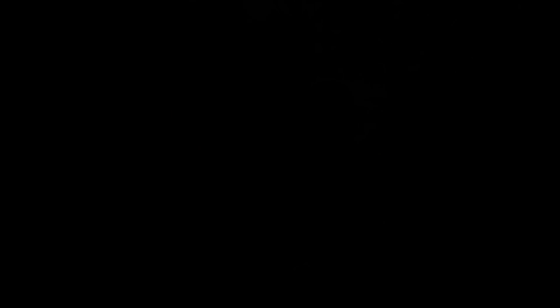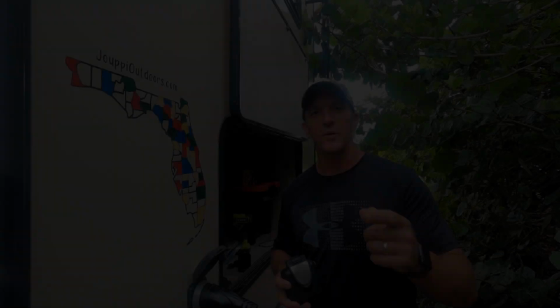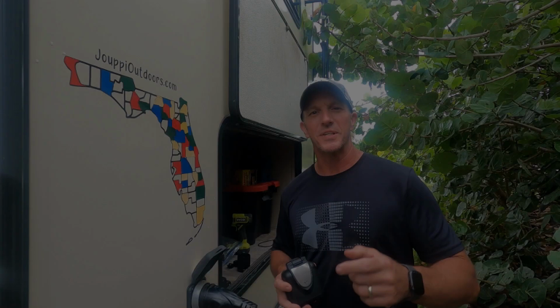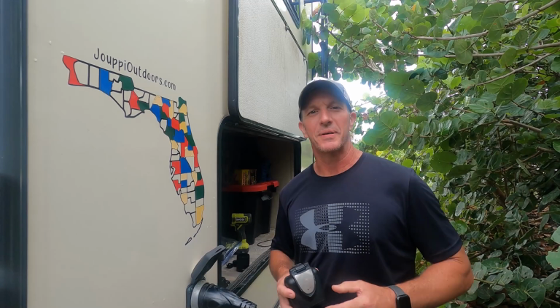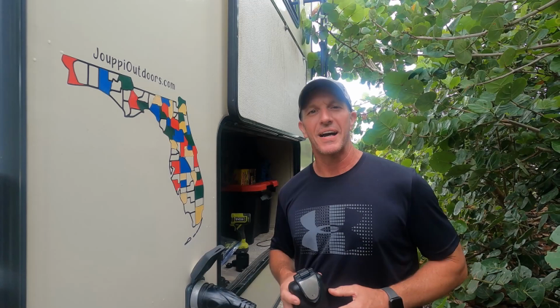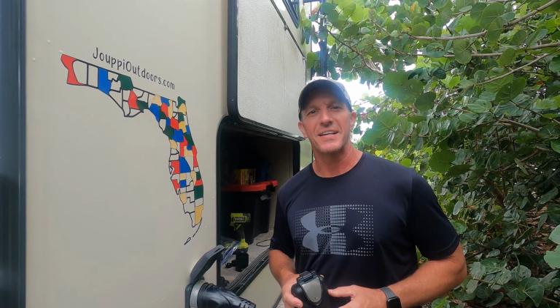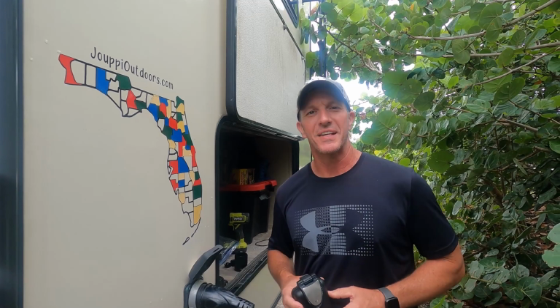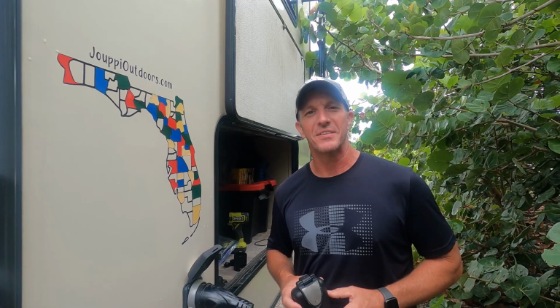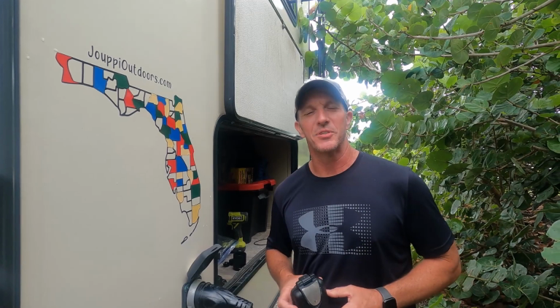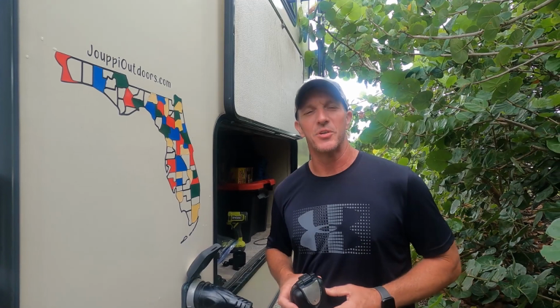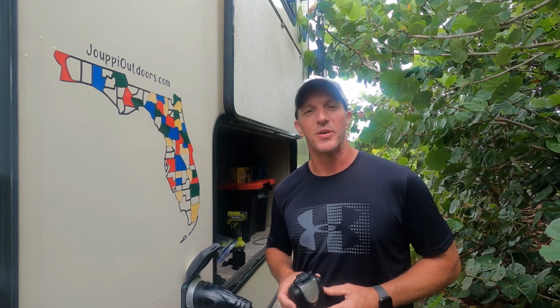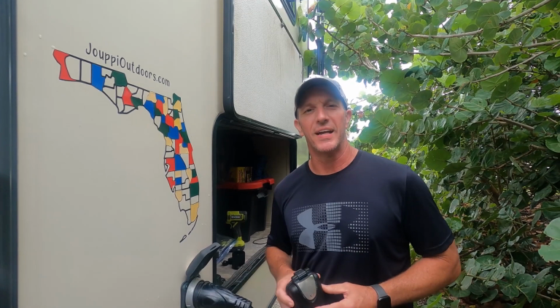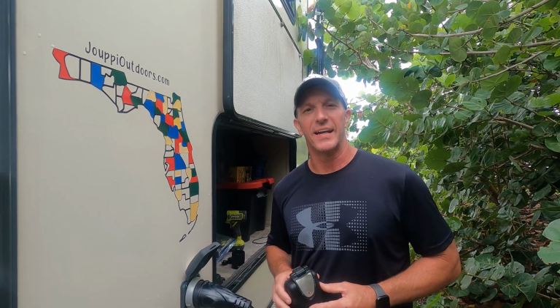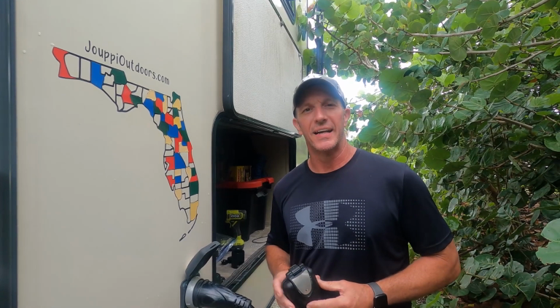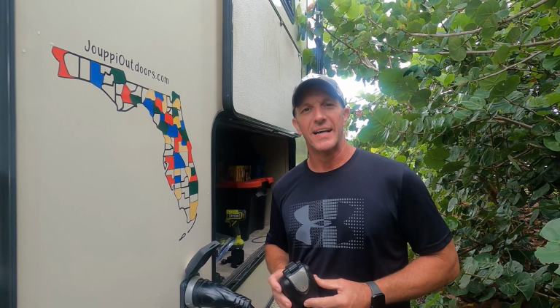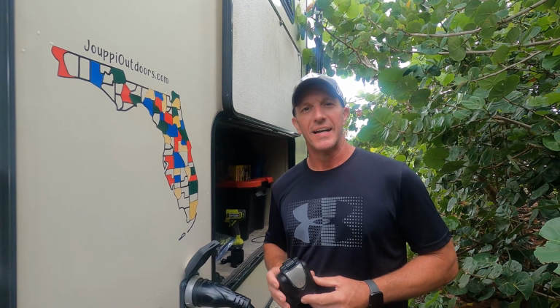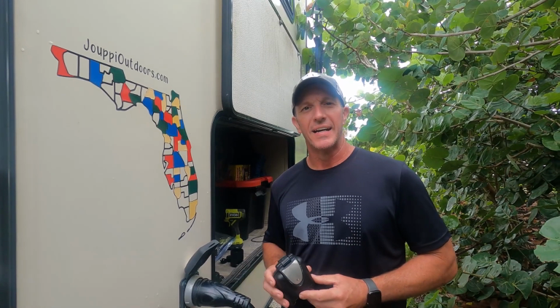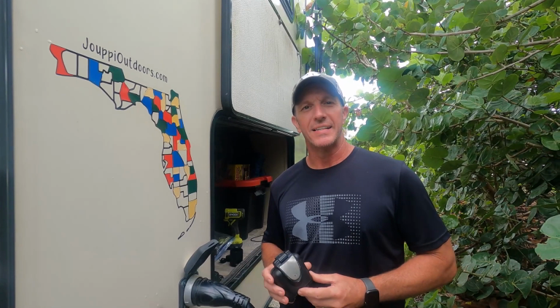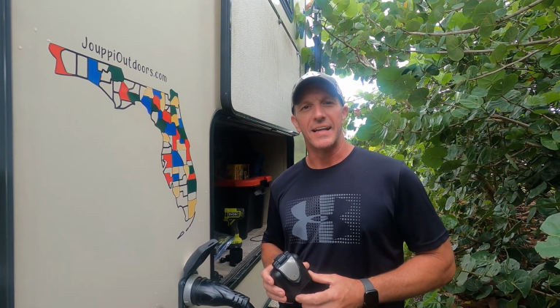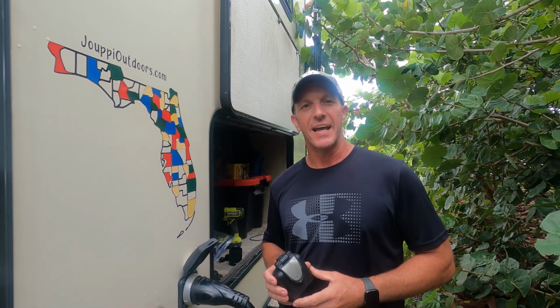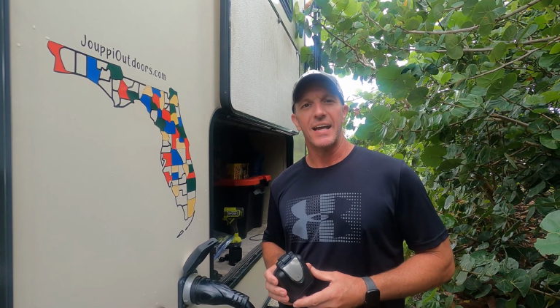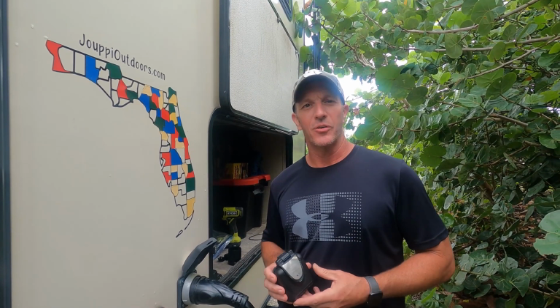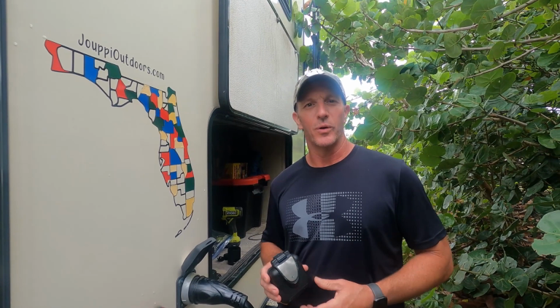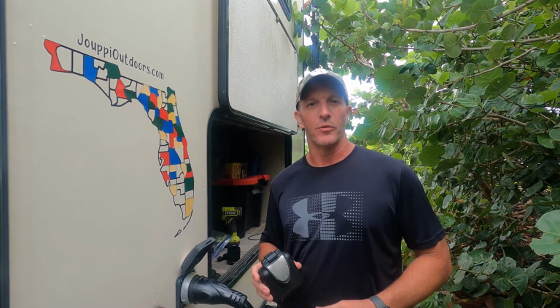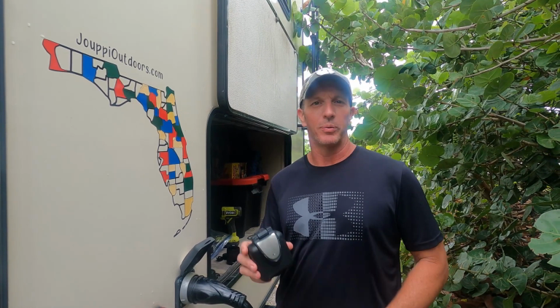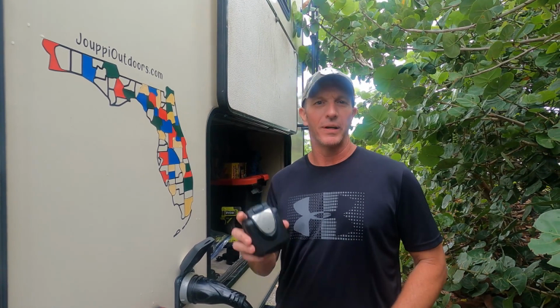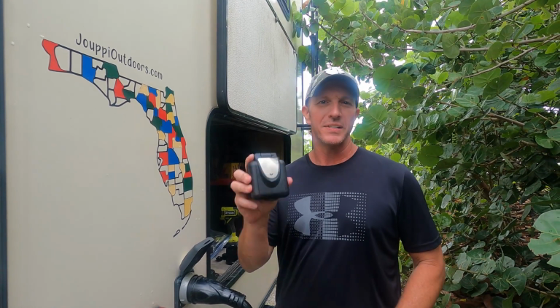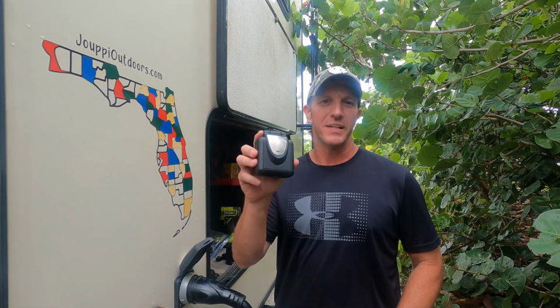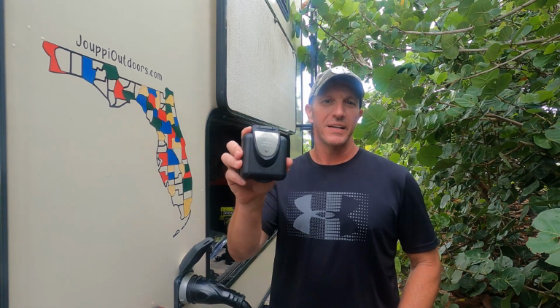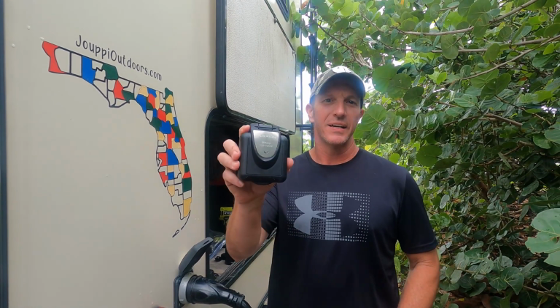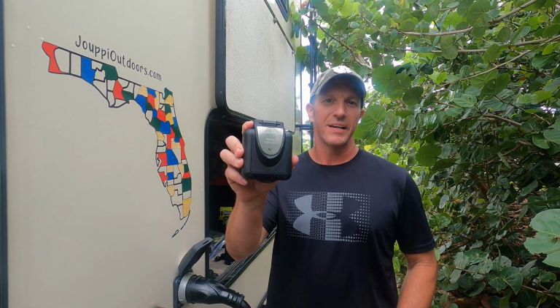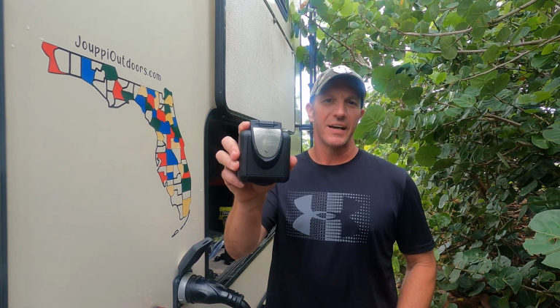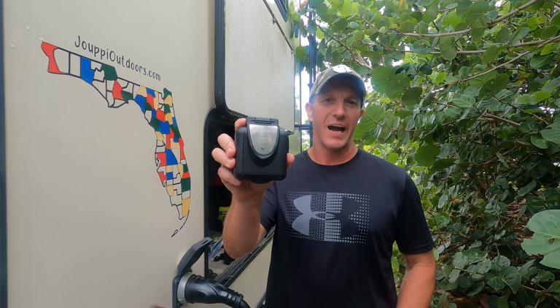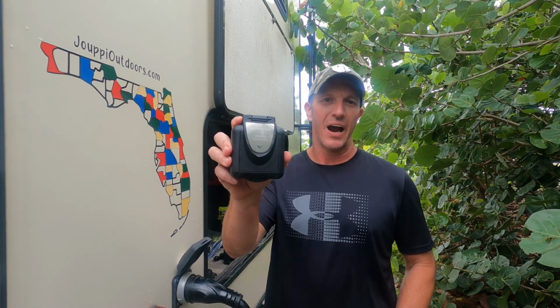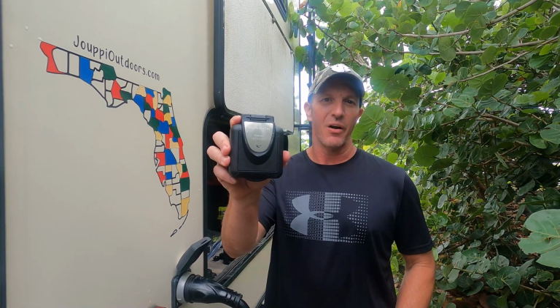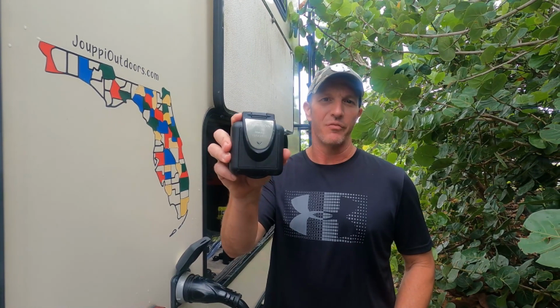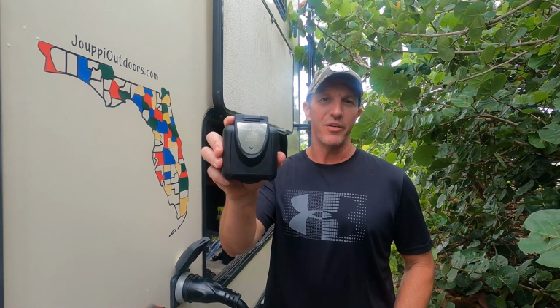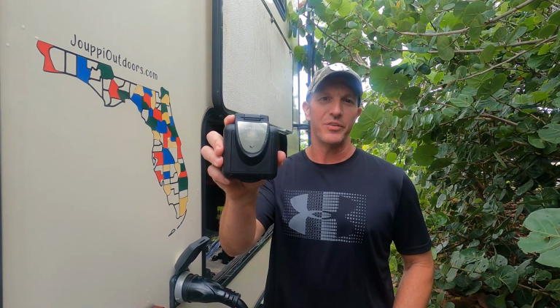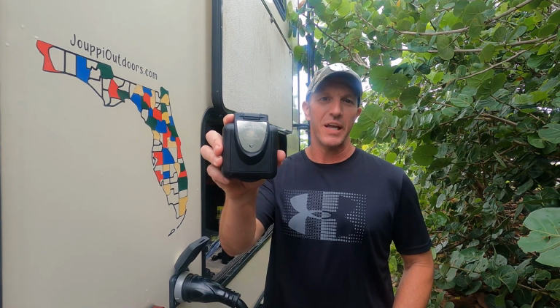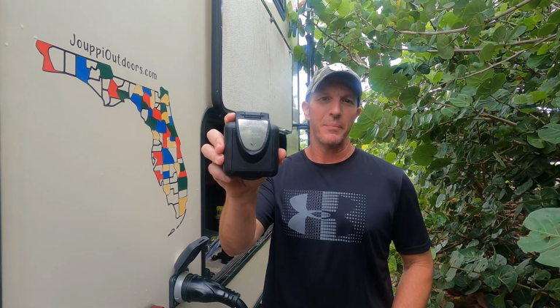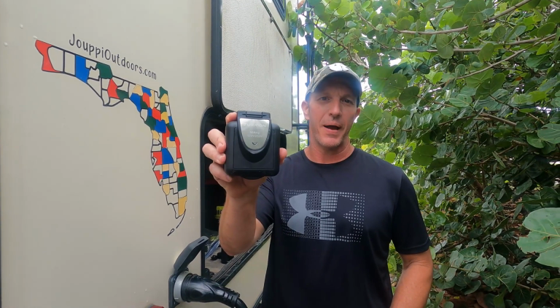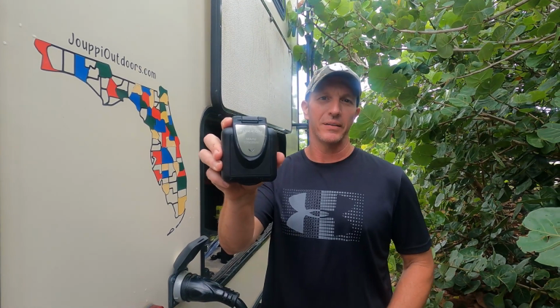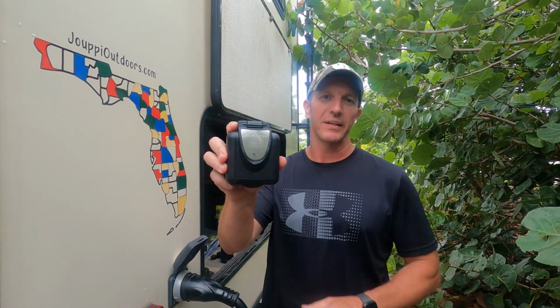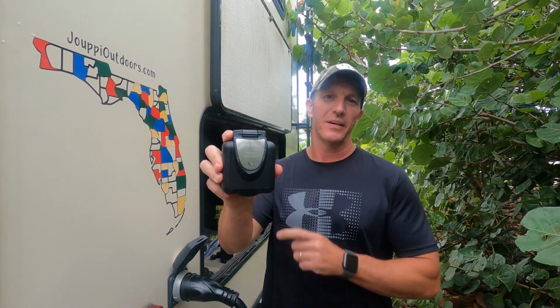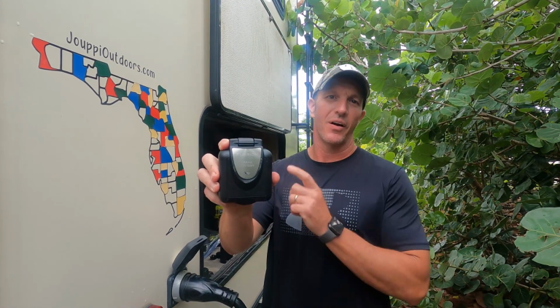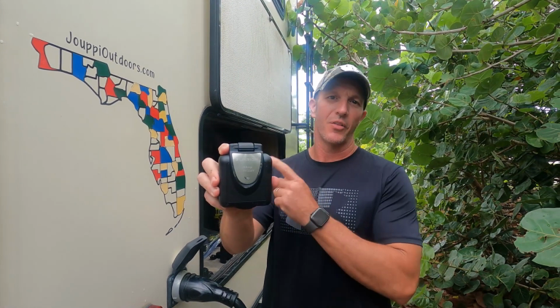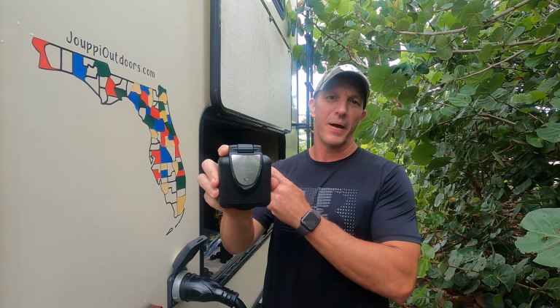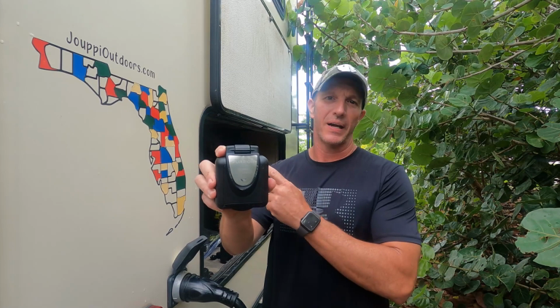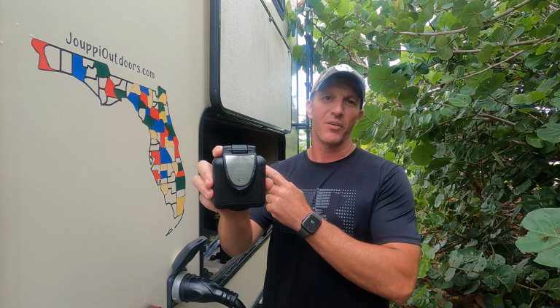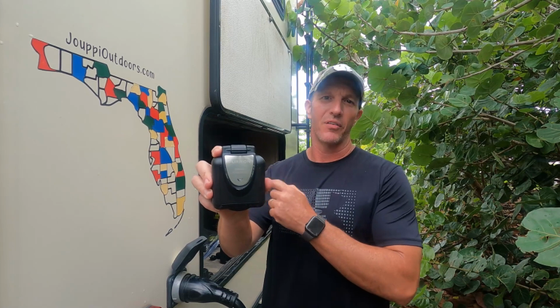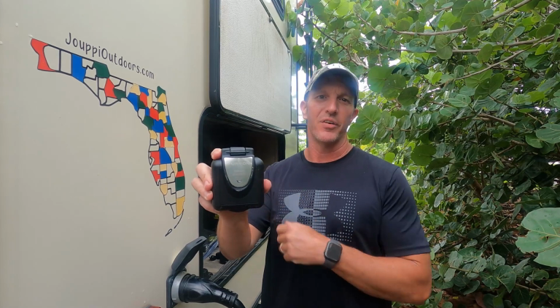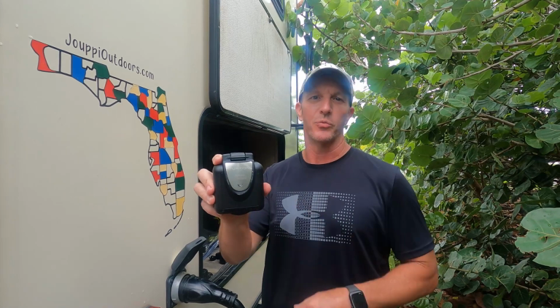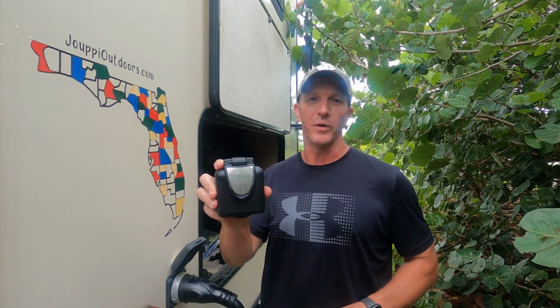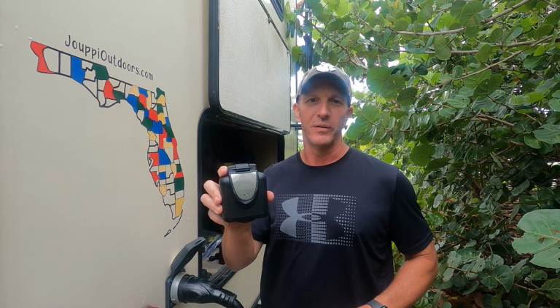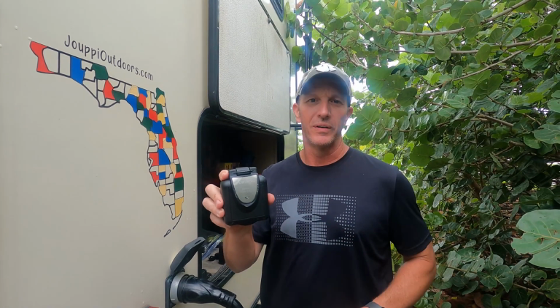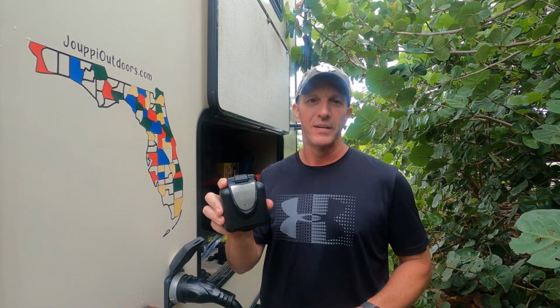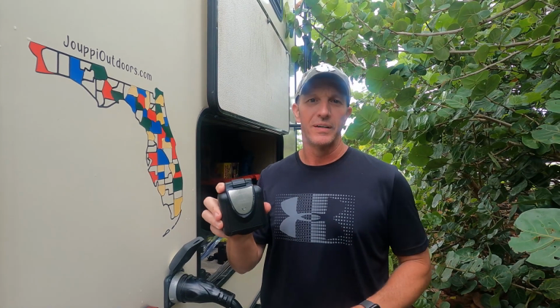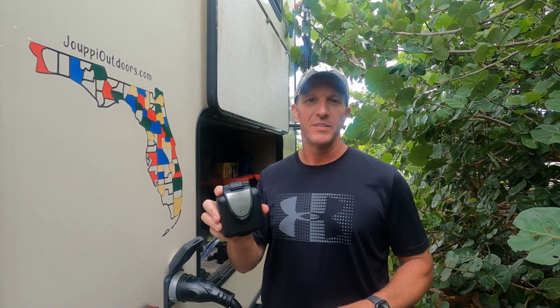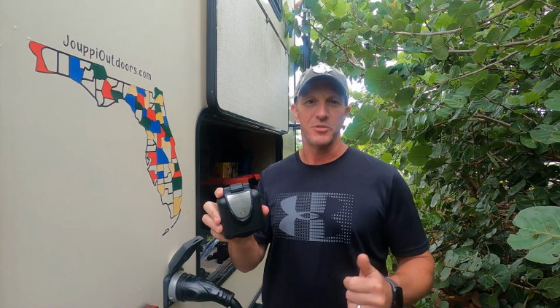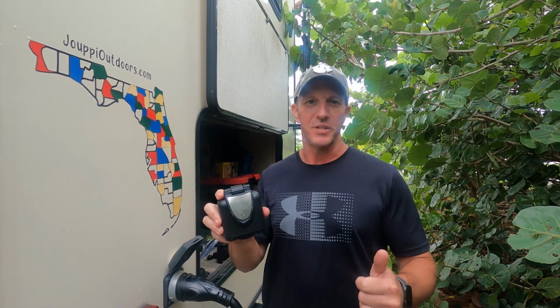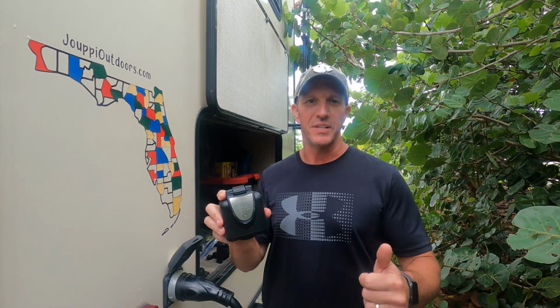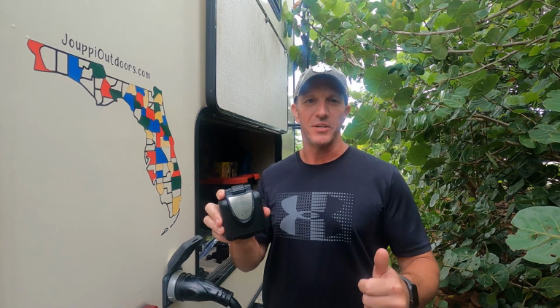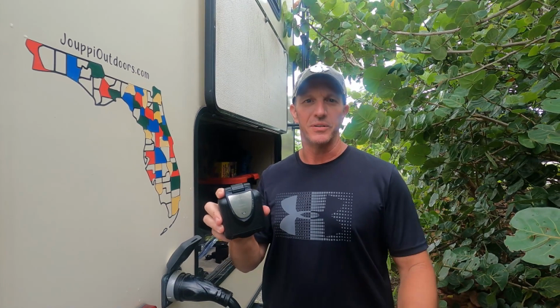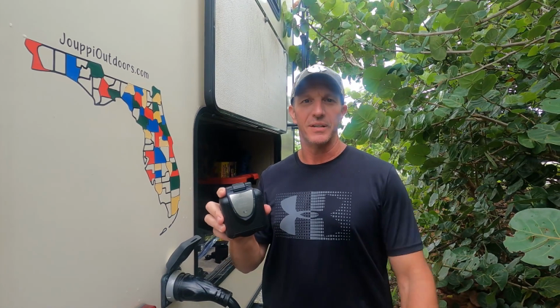What's up guys? Thanks for tuning in. Today we're replacing our 50 amp outlet on the back of our fifth wheel, so stay tuned.